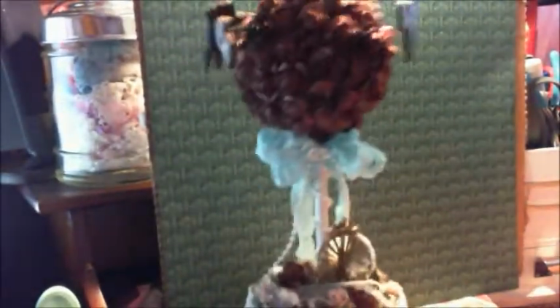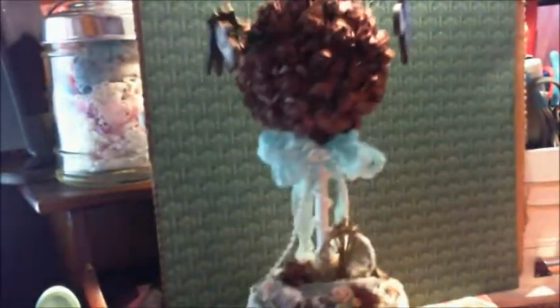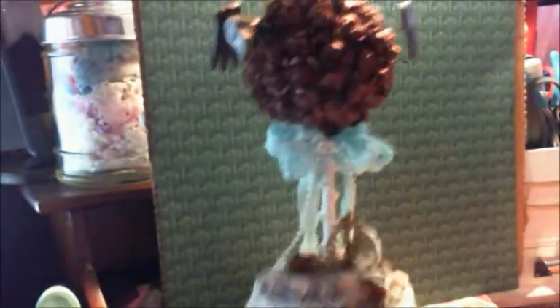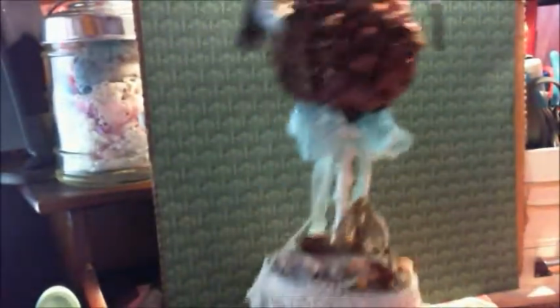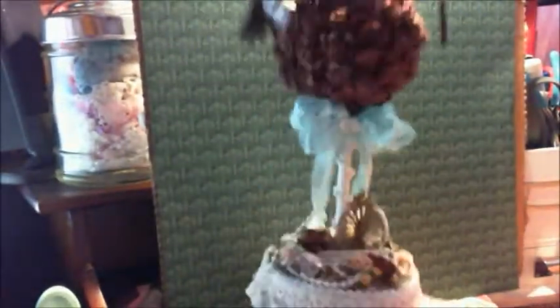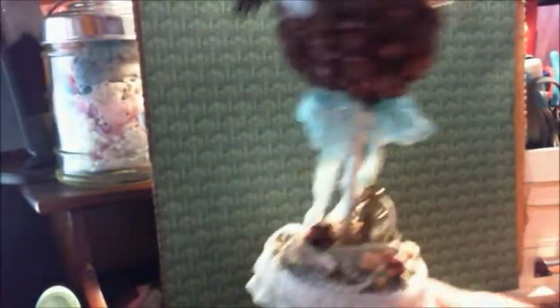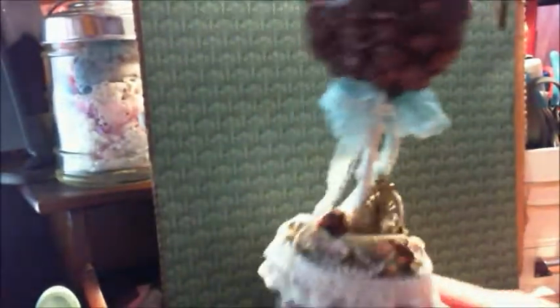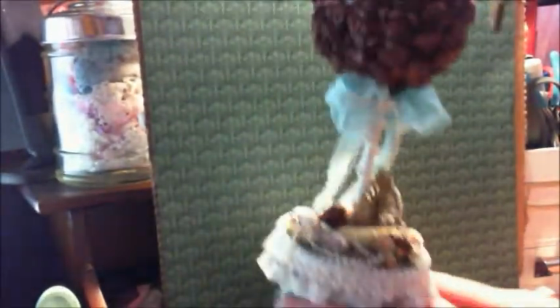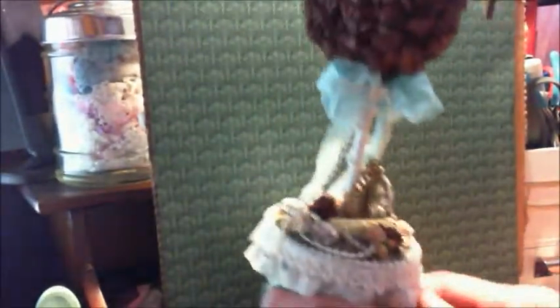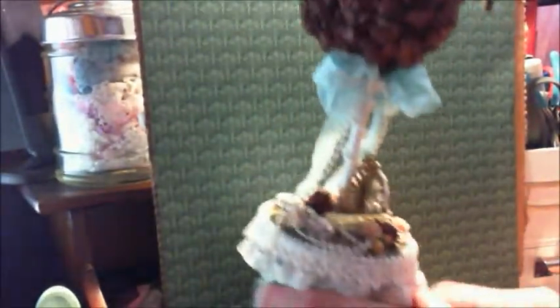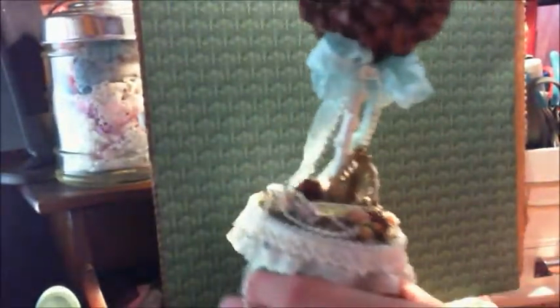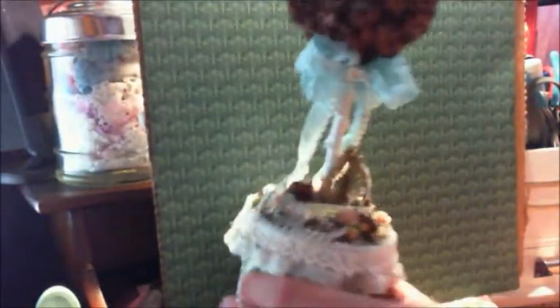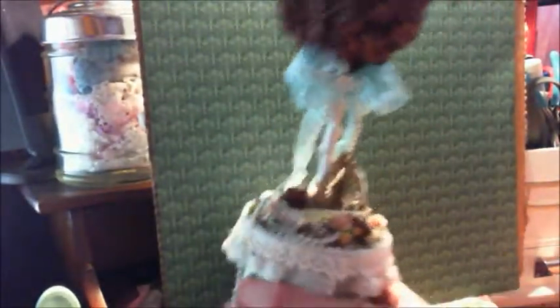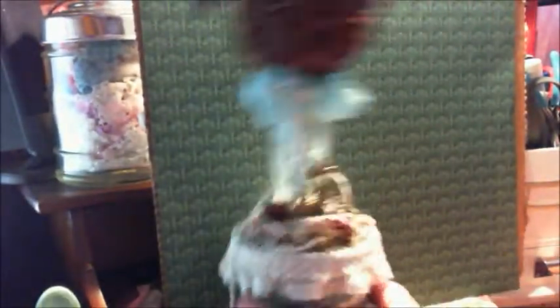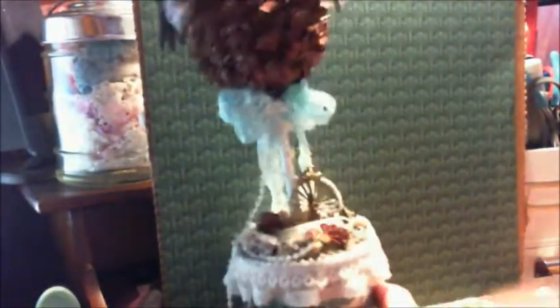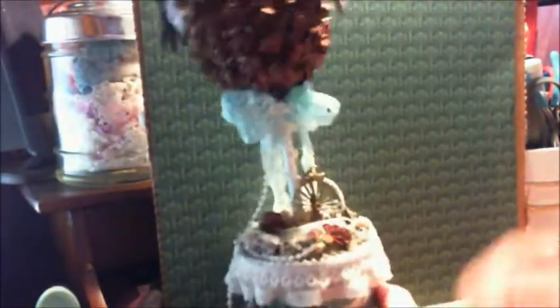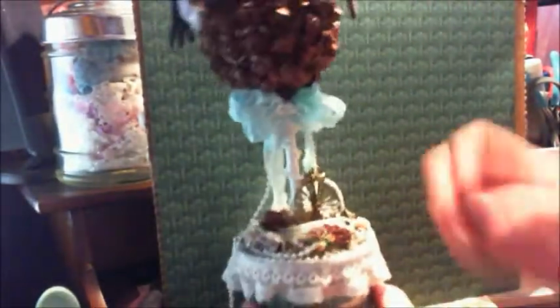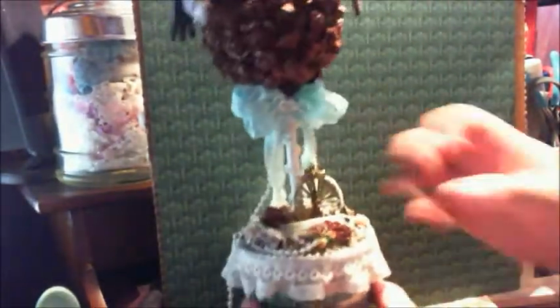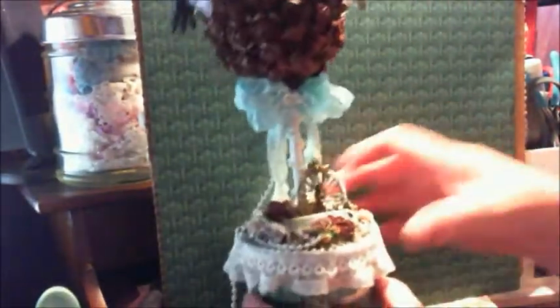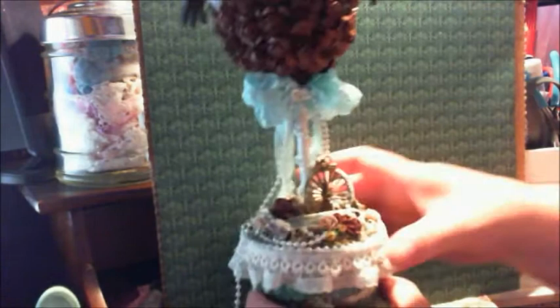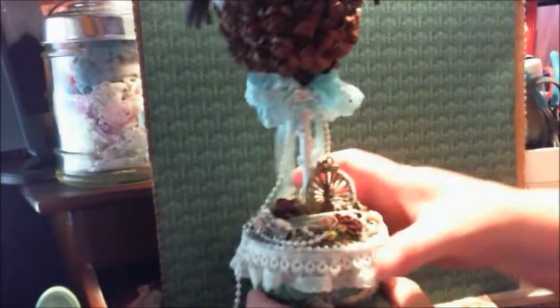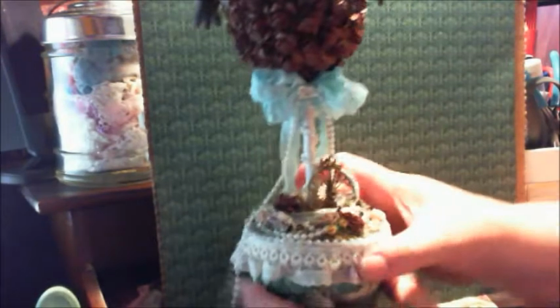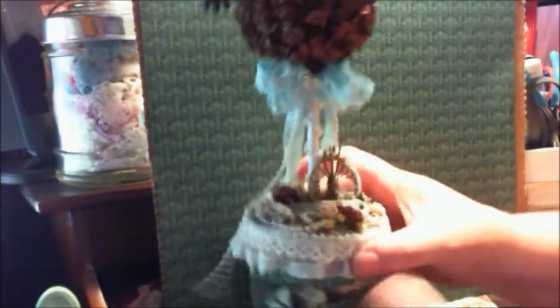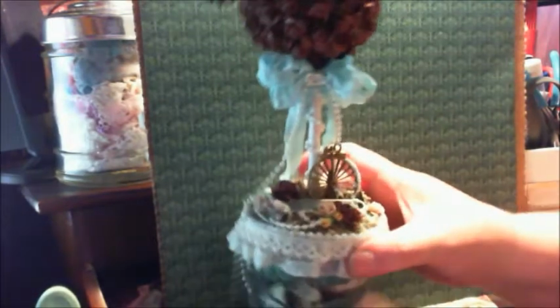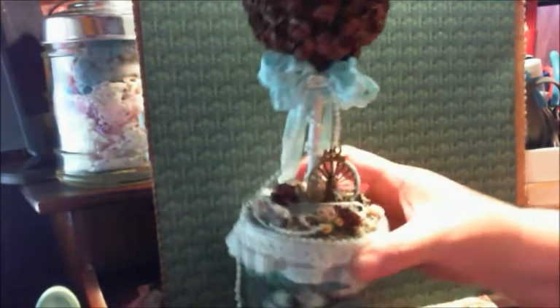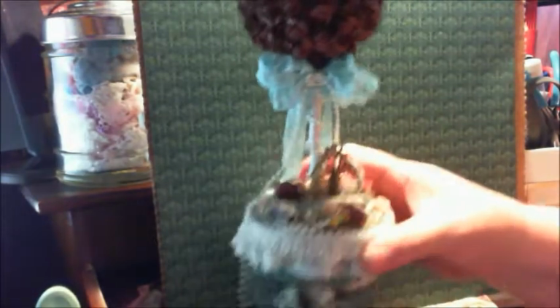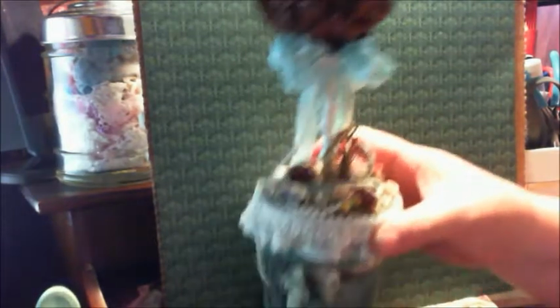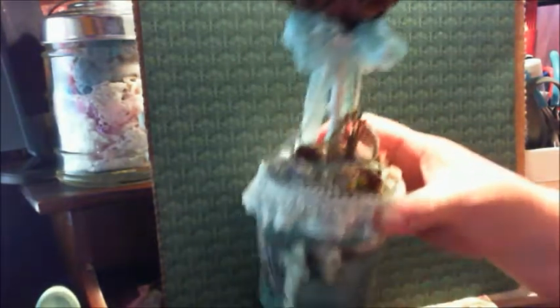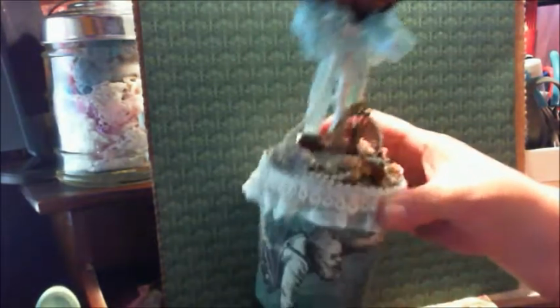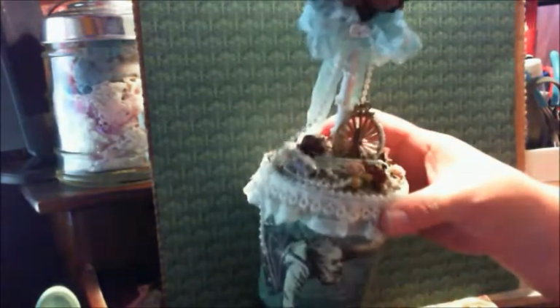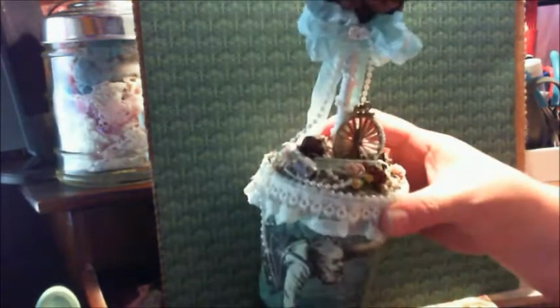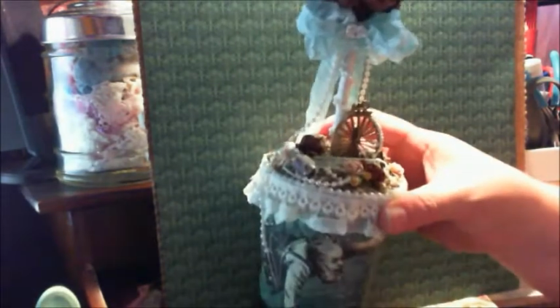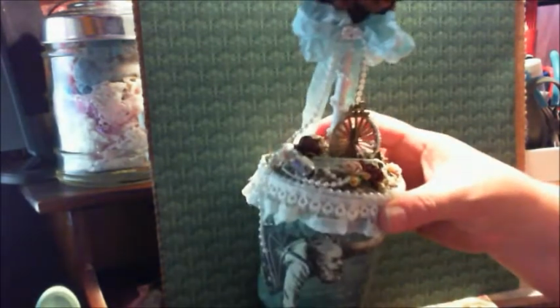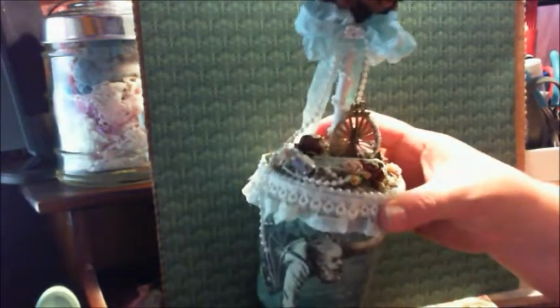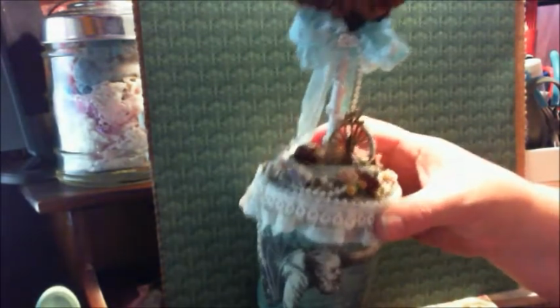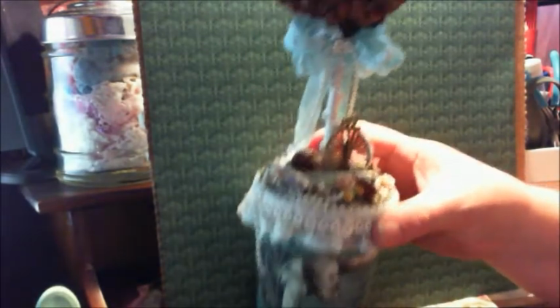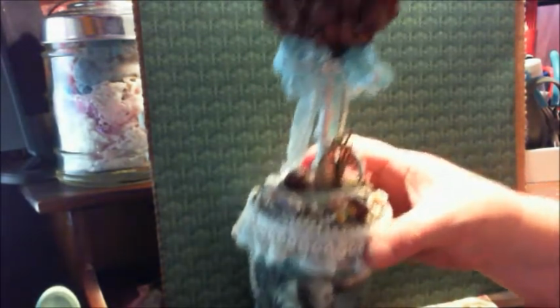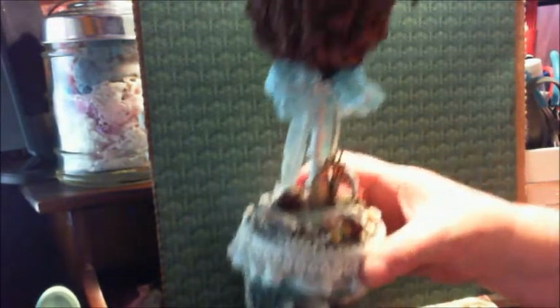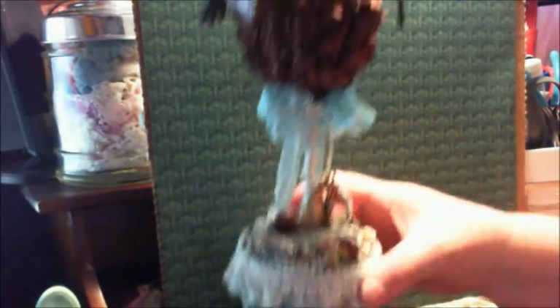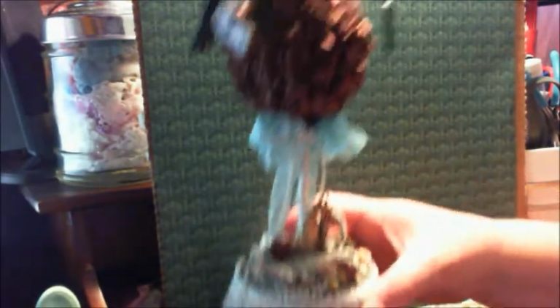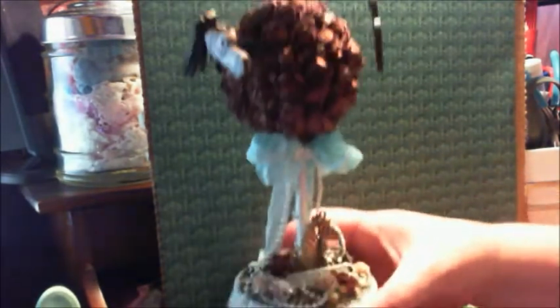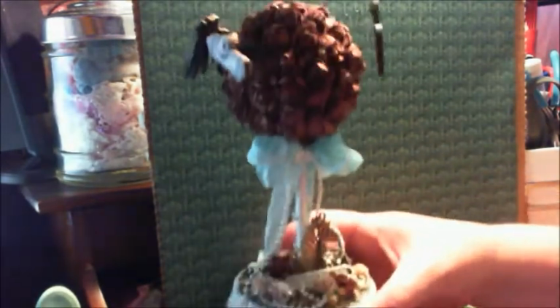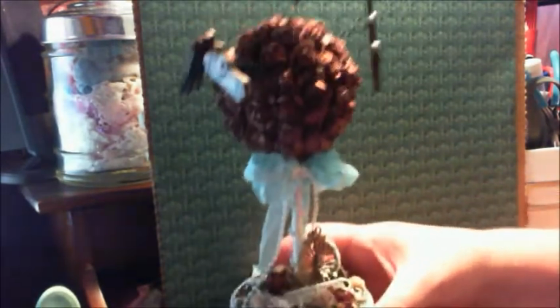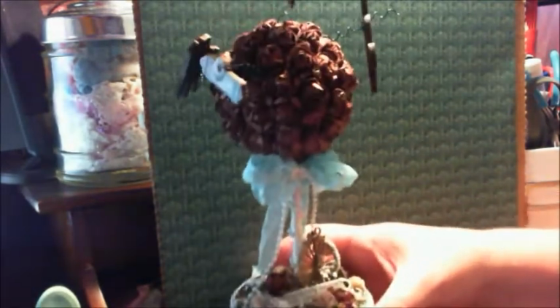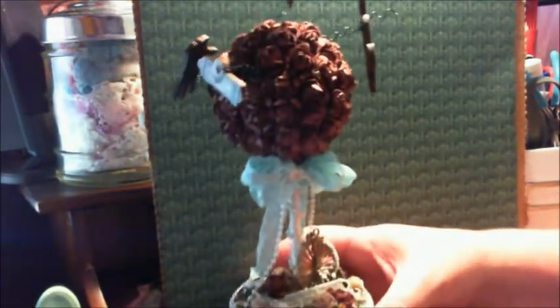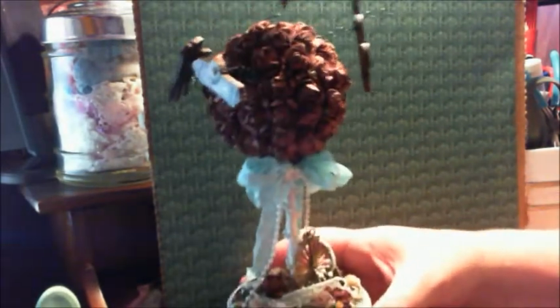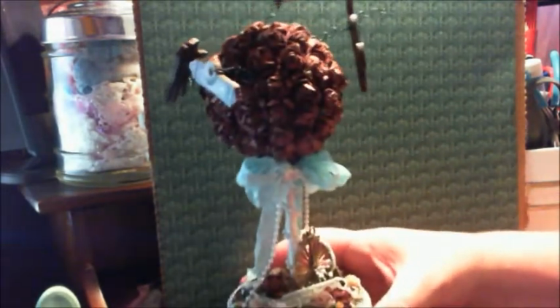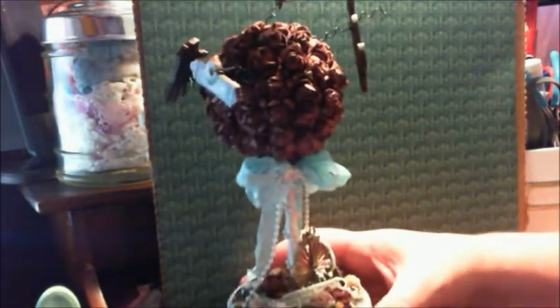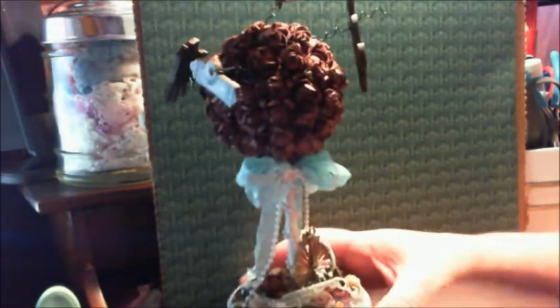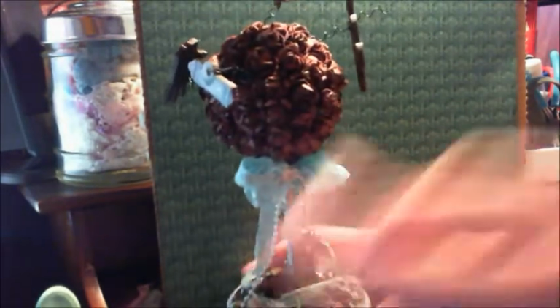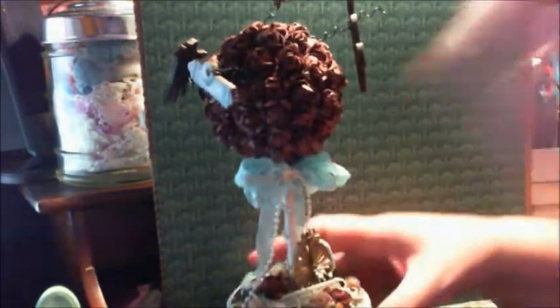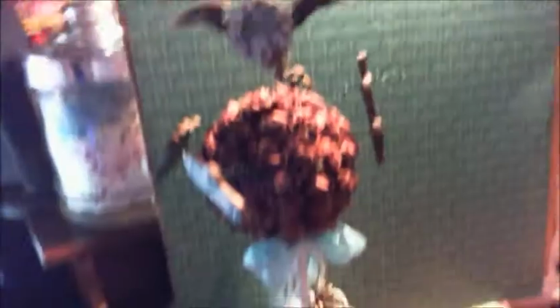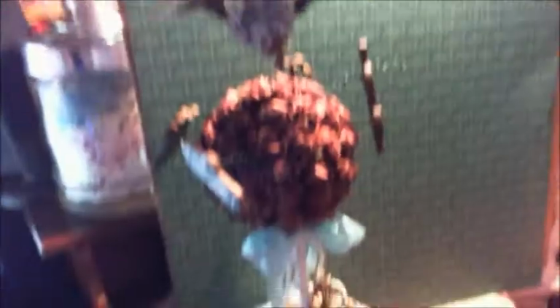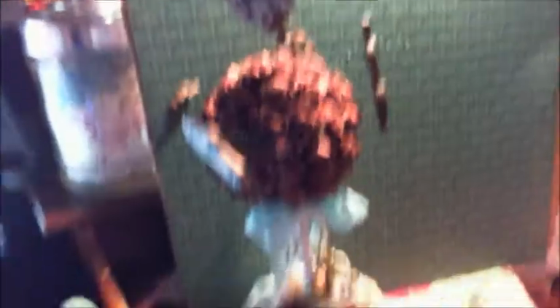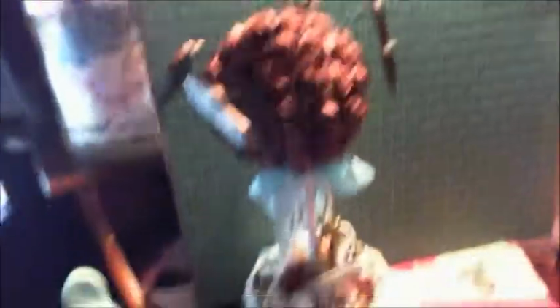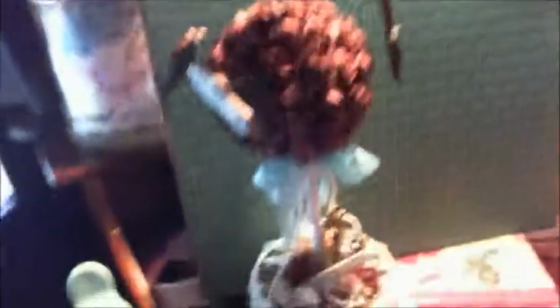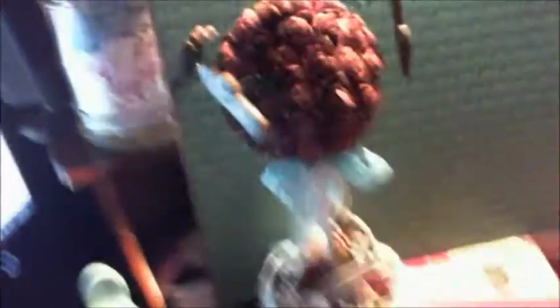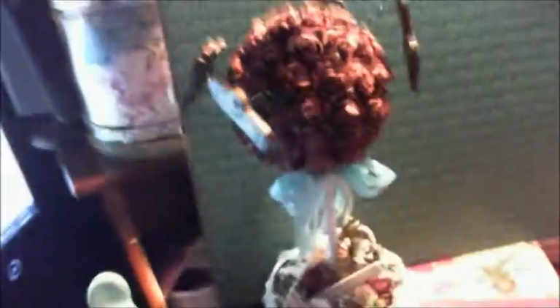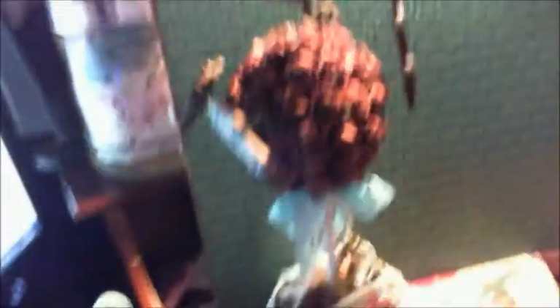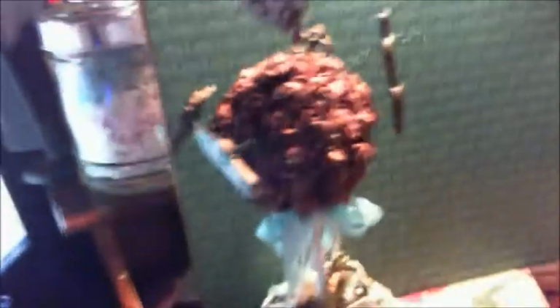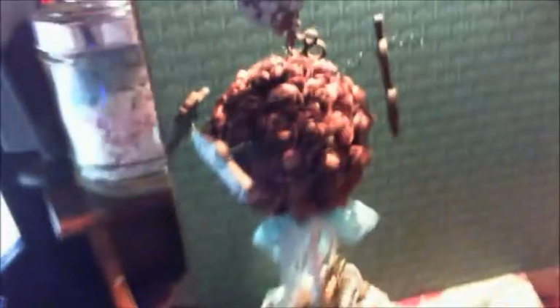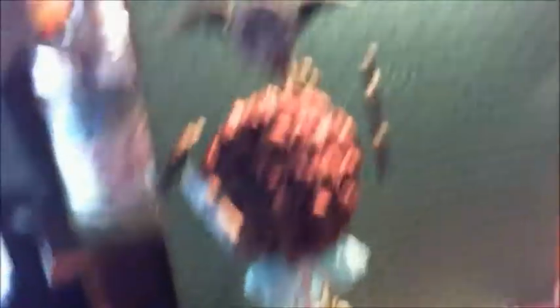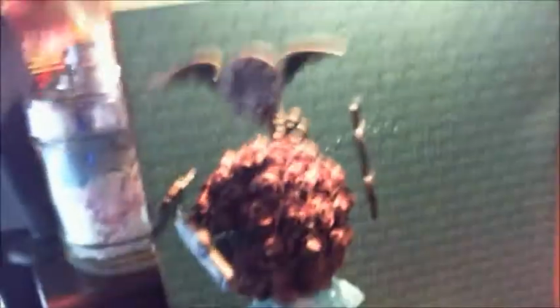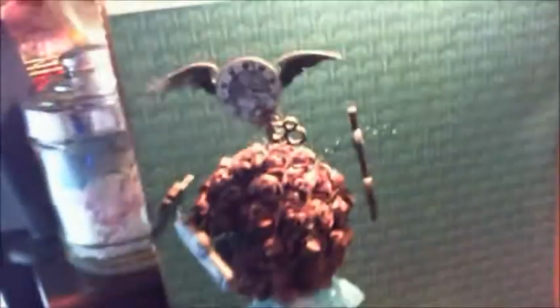That's my project — my gift for Amador. And I hope you like it. Thanks for watching, guys.